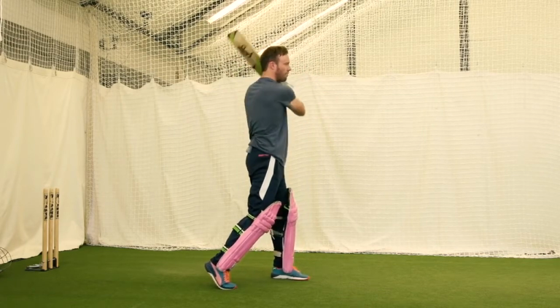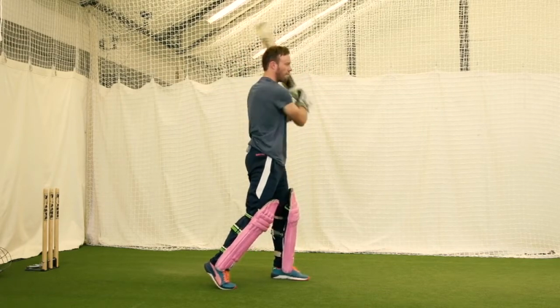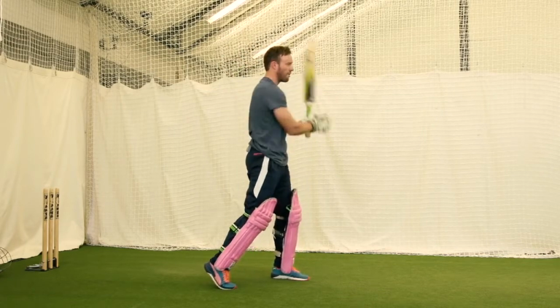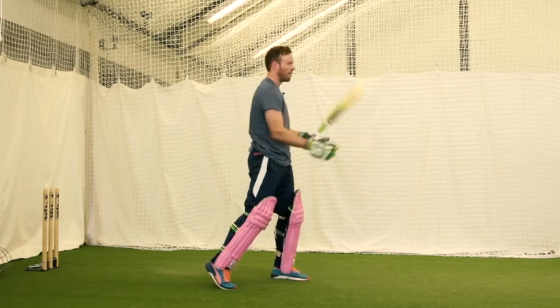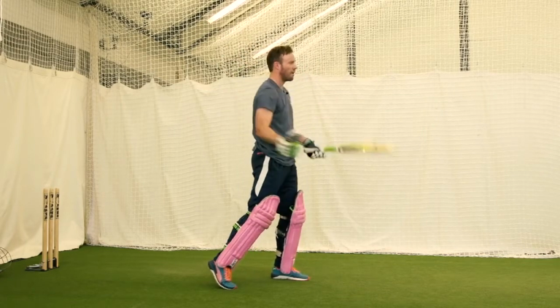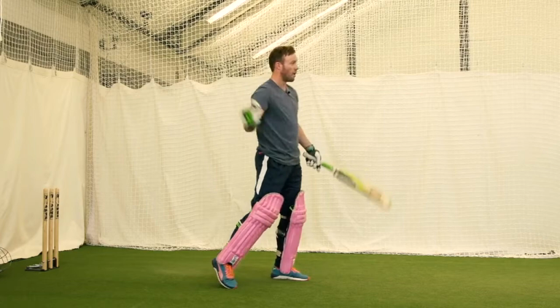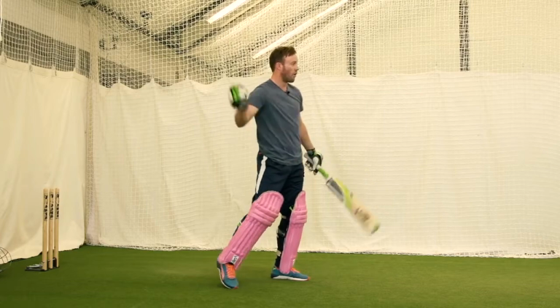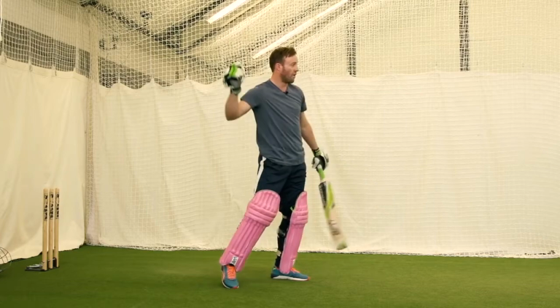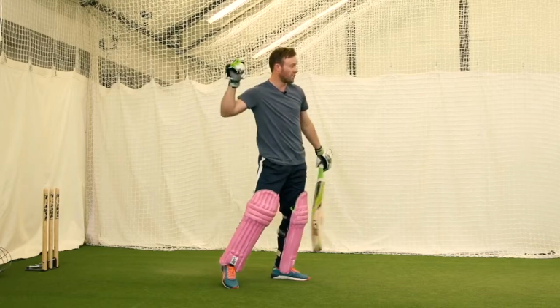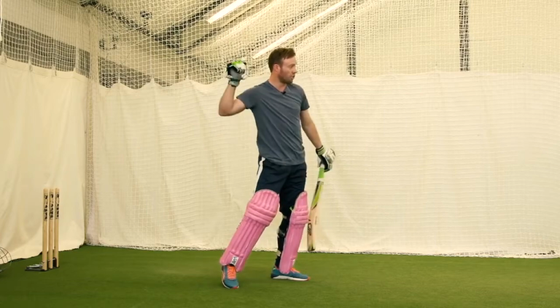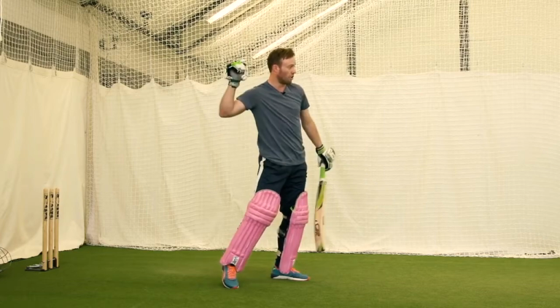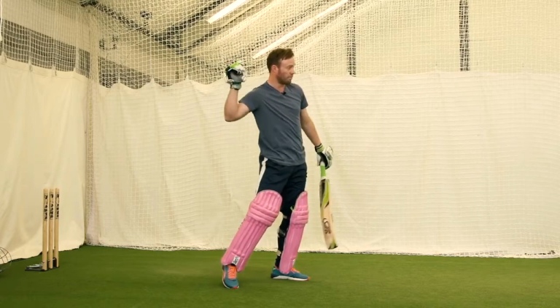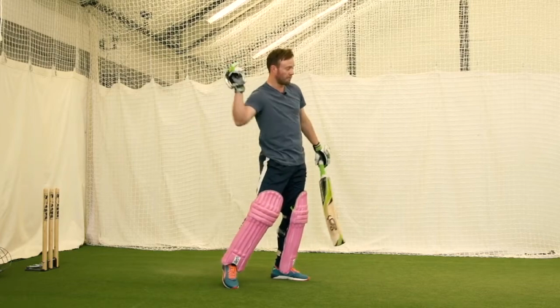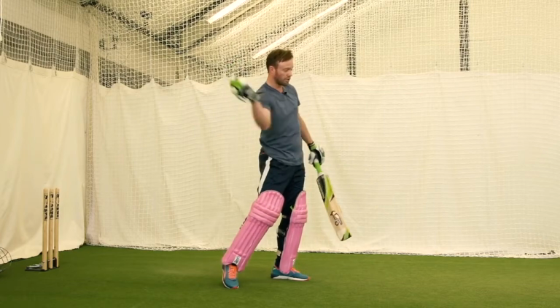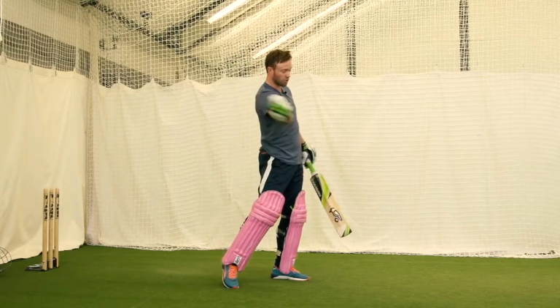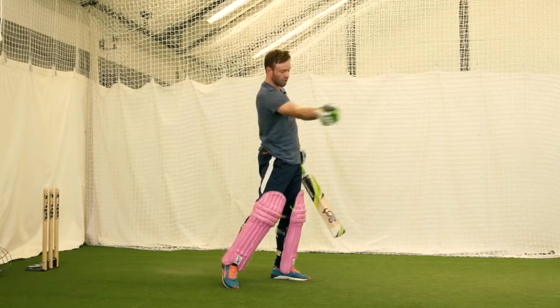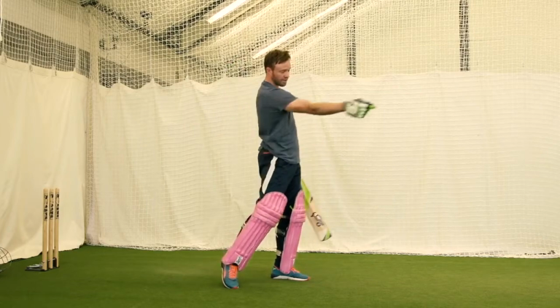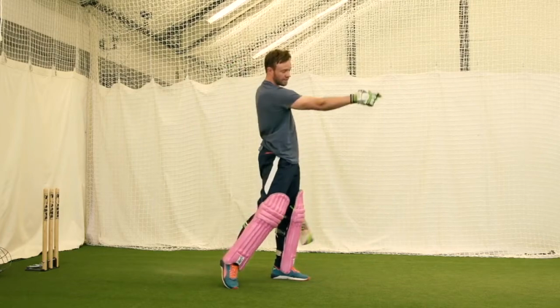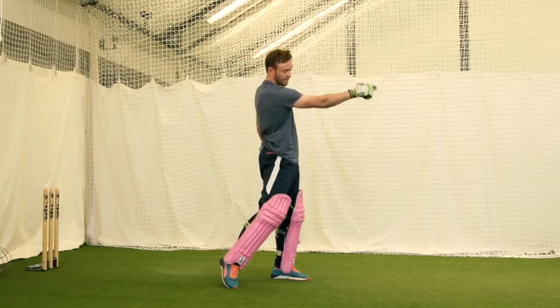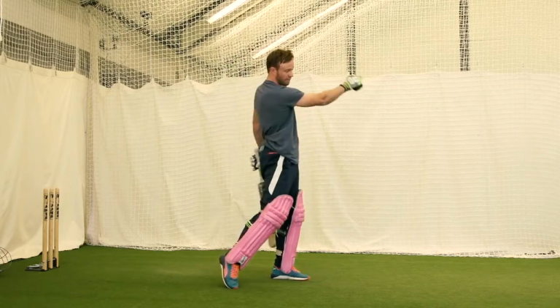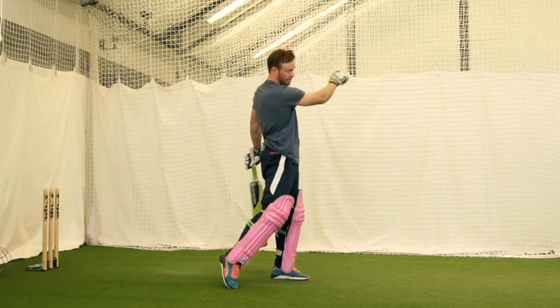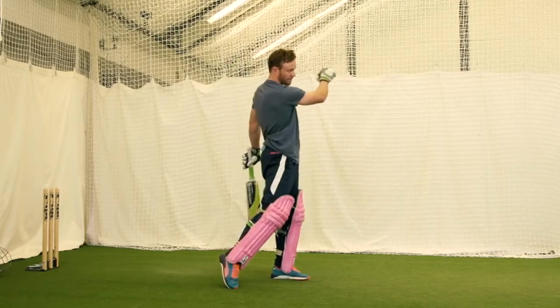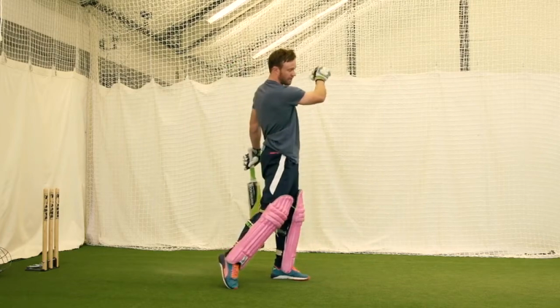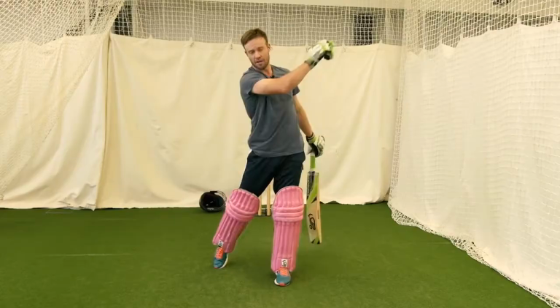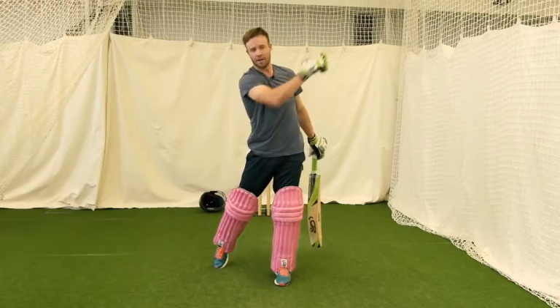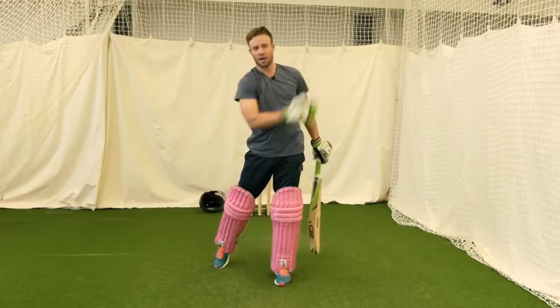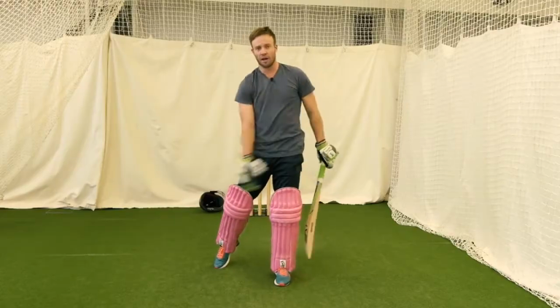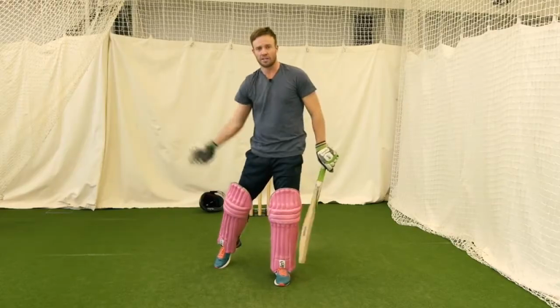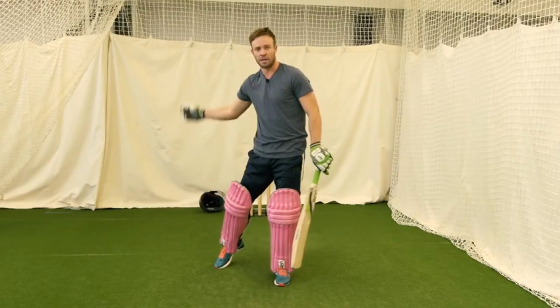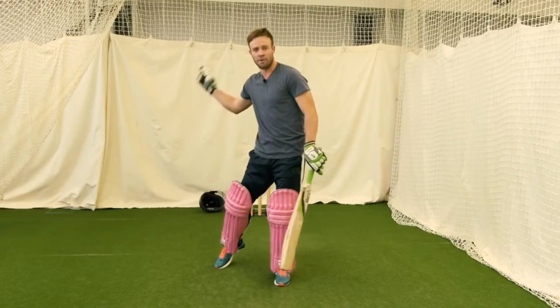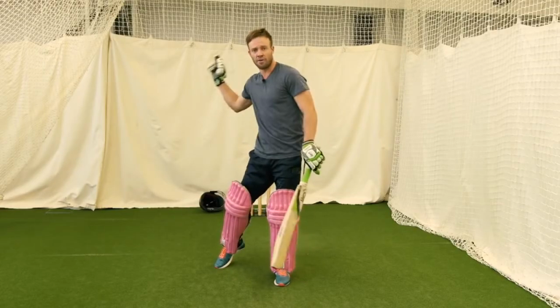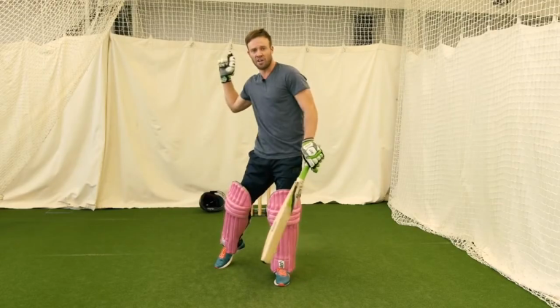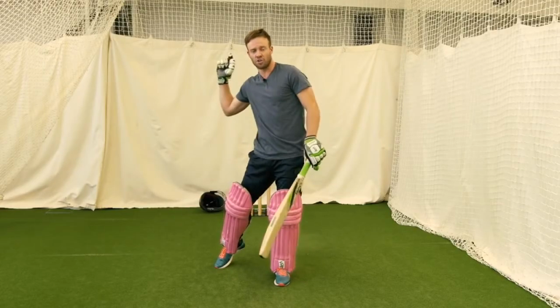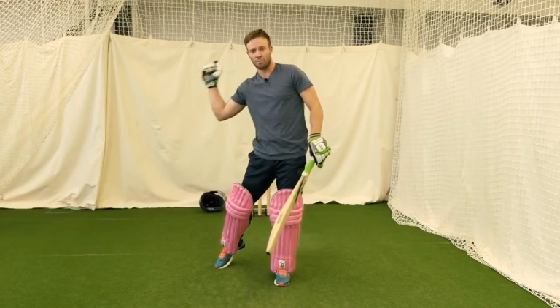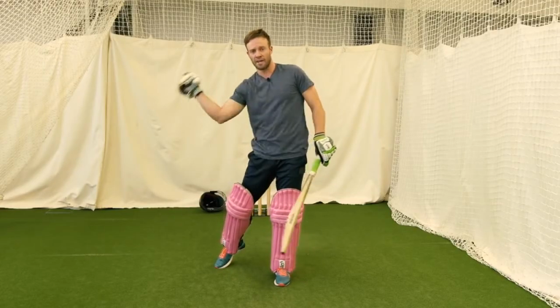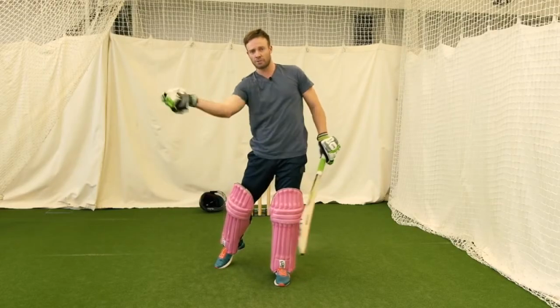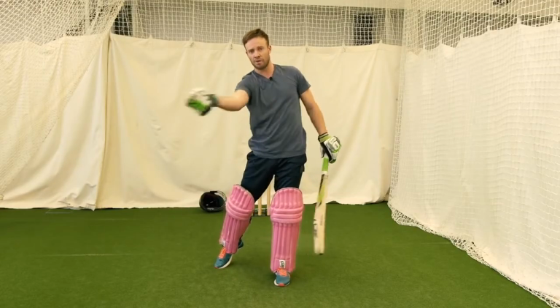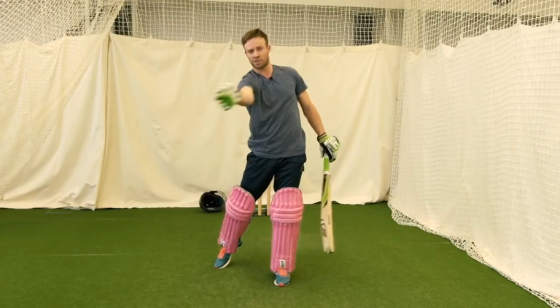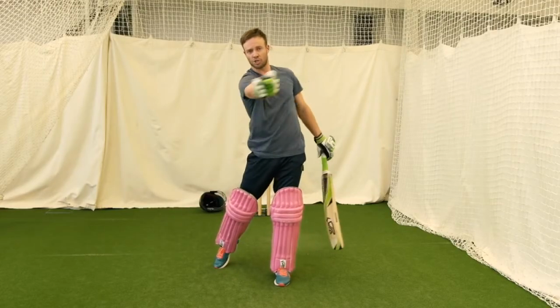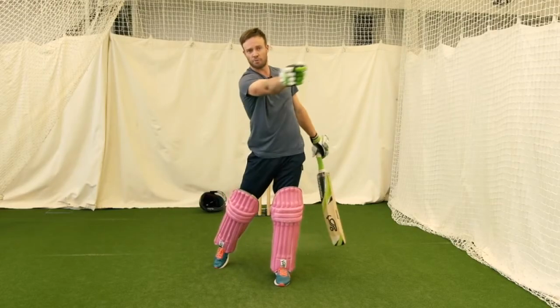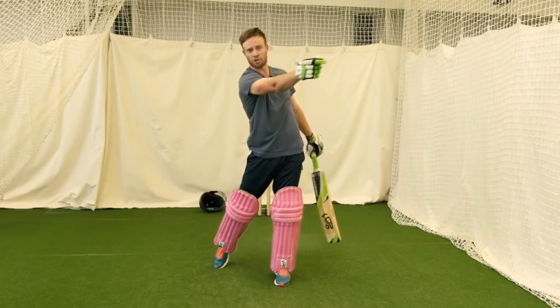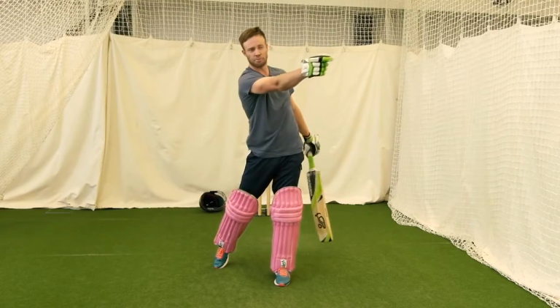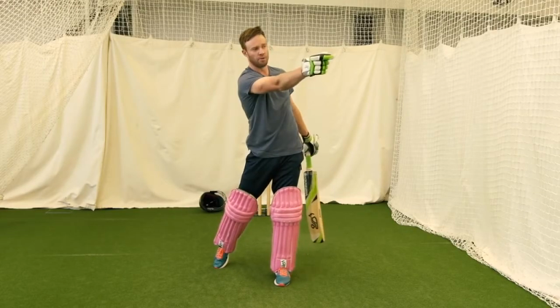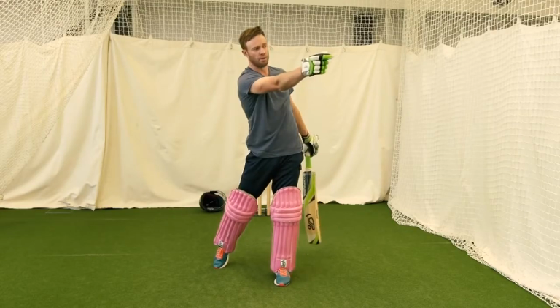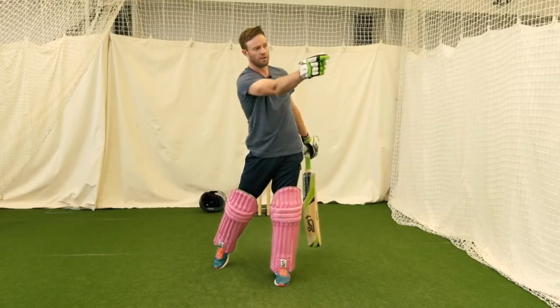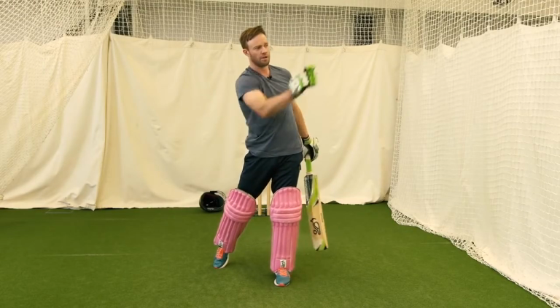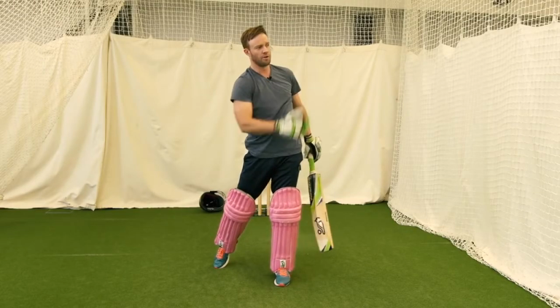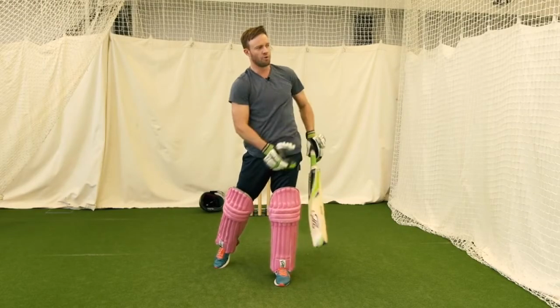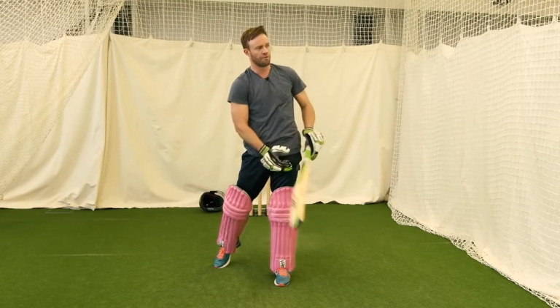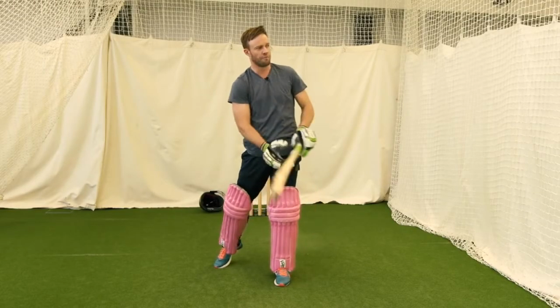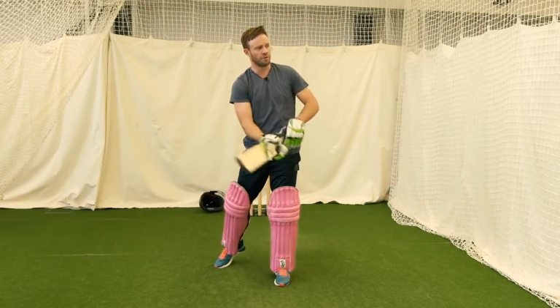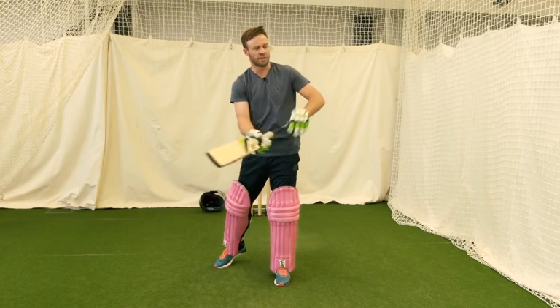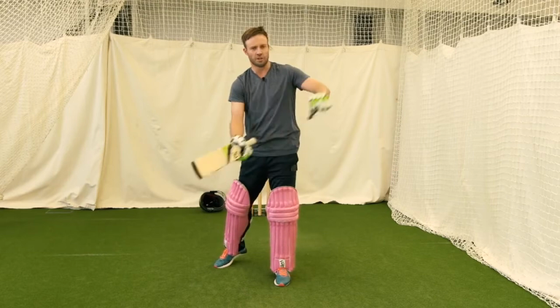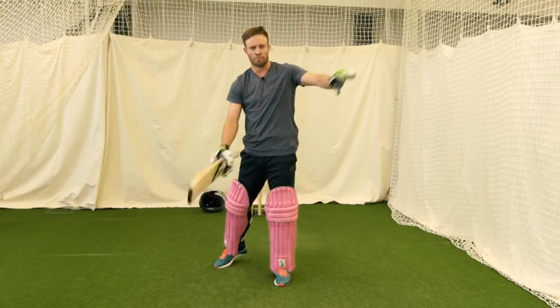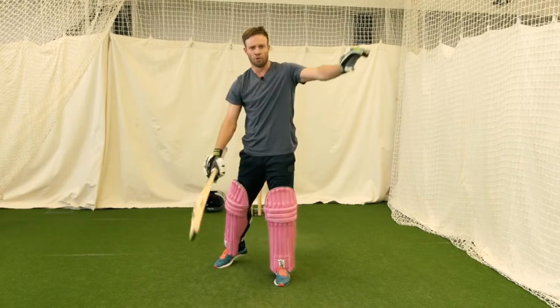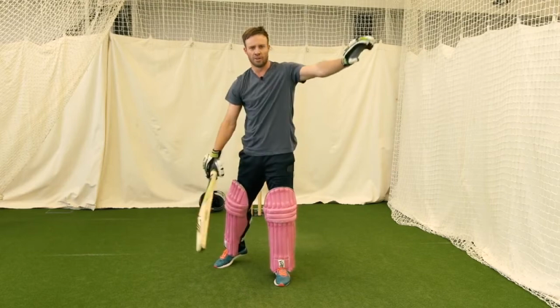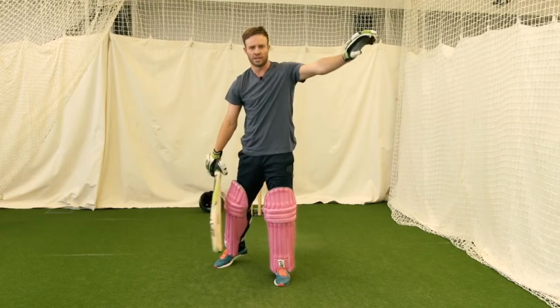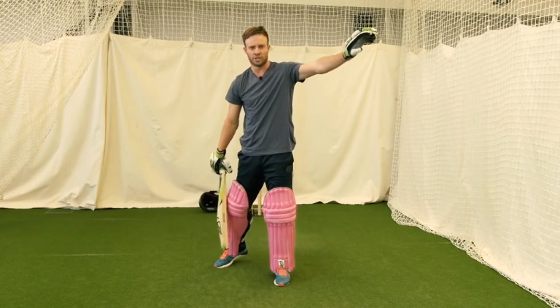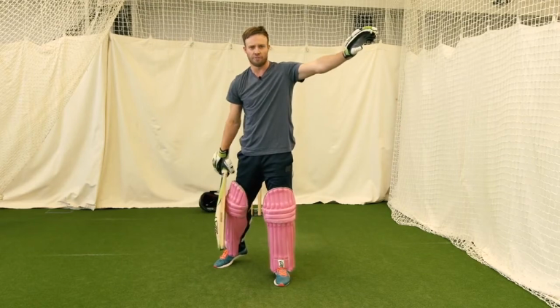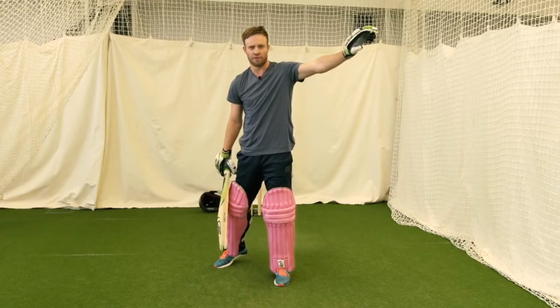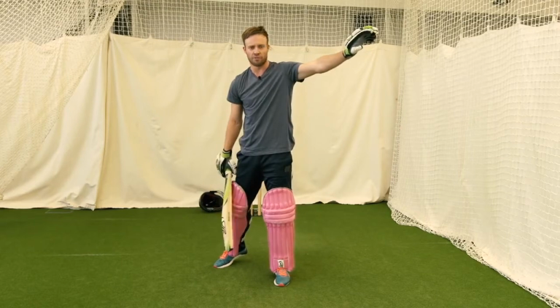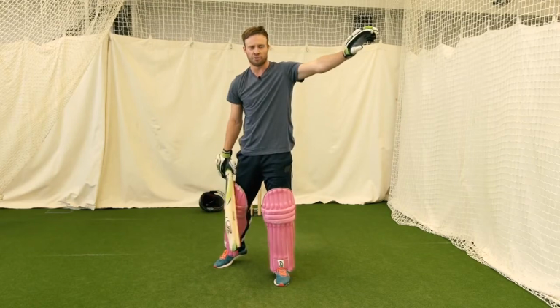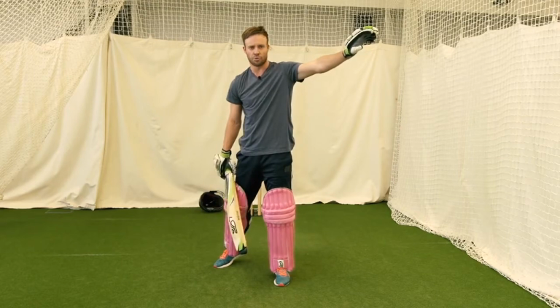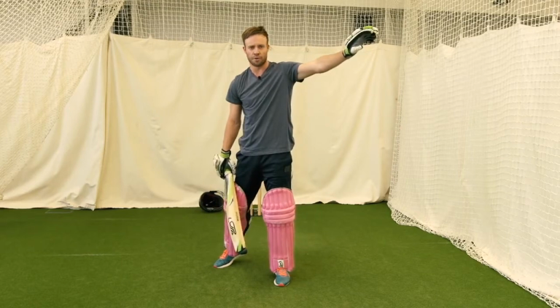Remember, the right arm has got to extend. I extend my right arm as much as possible in order to get the ball nice and in front of square.